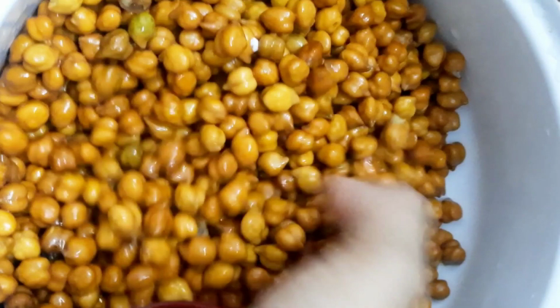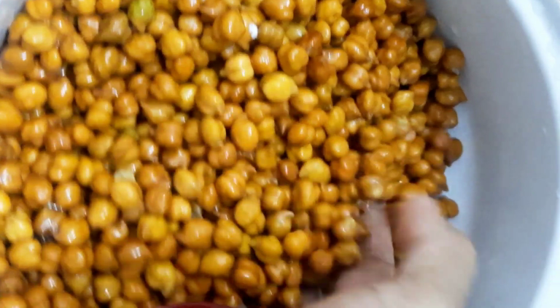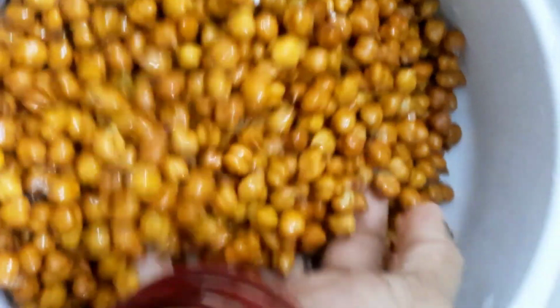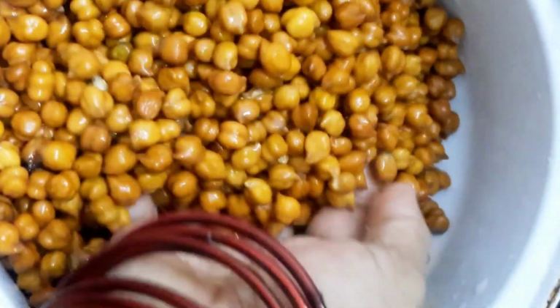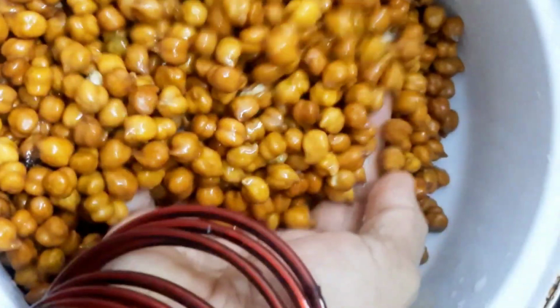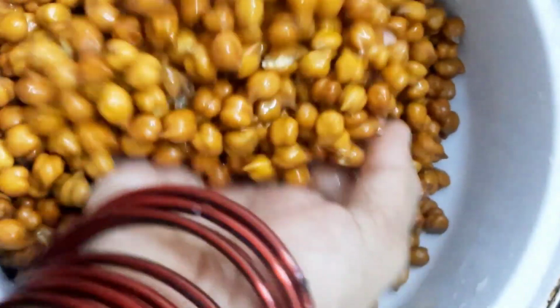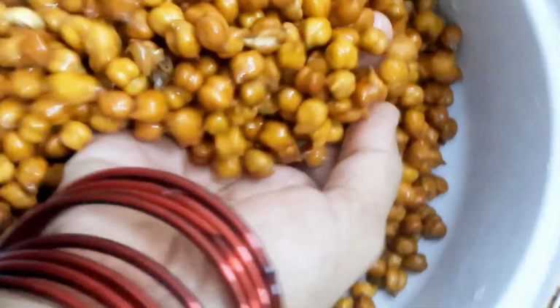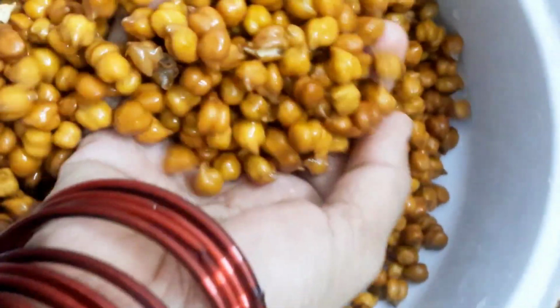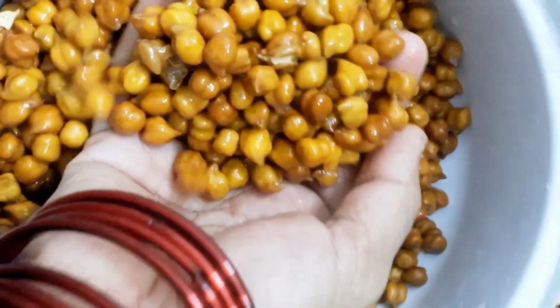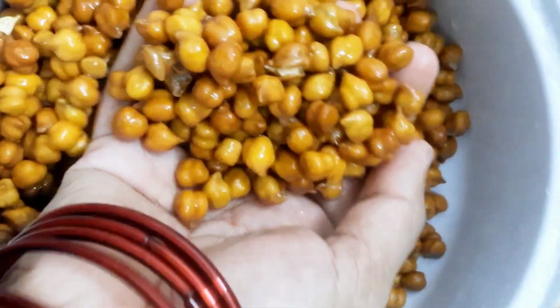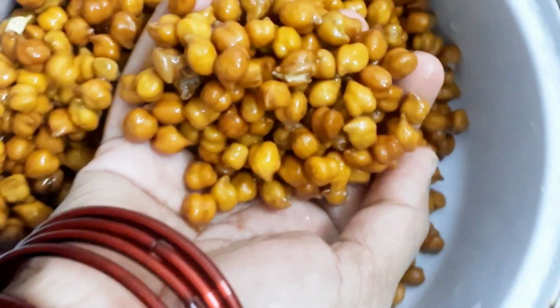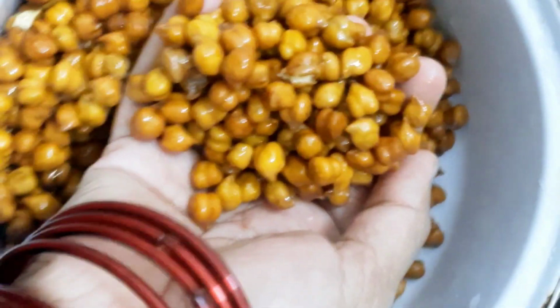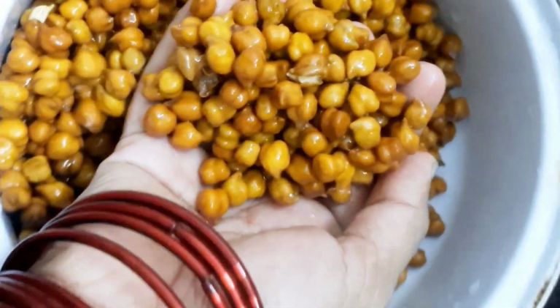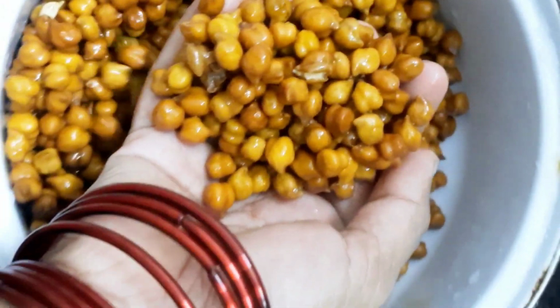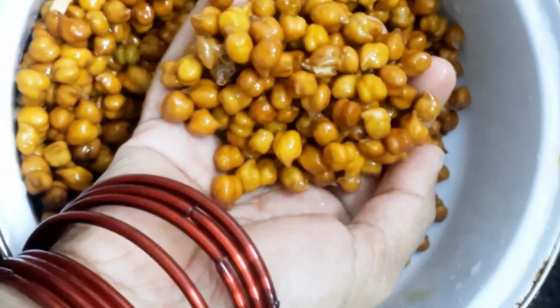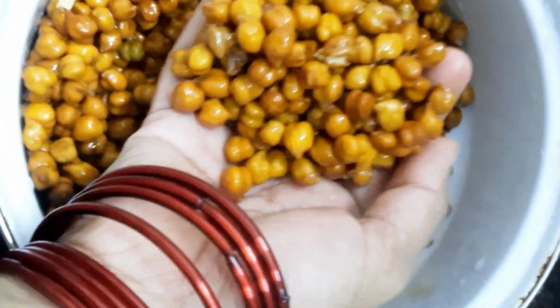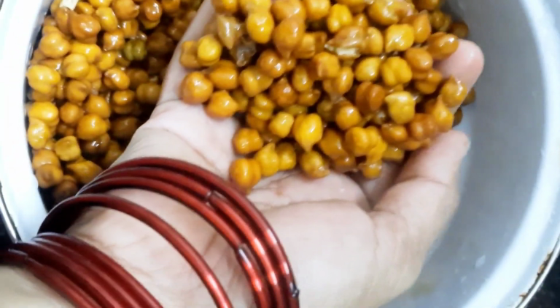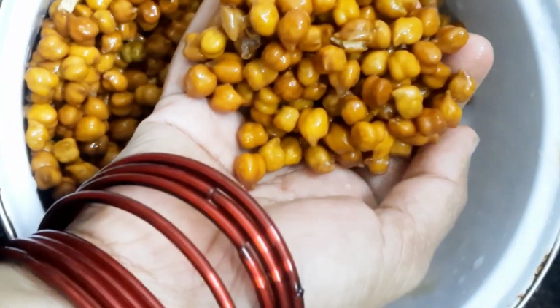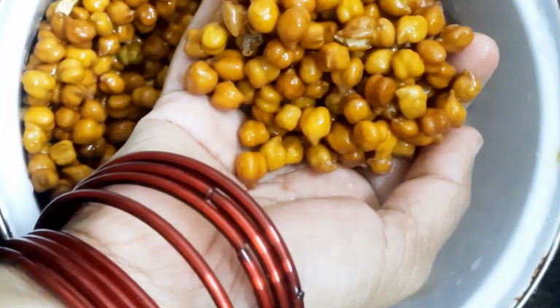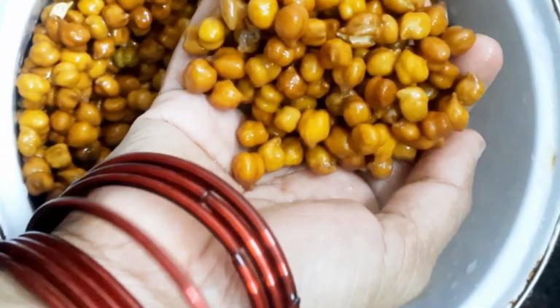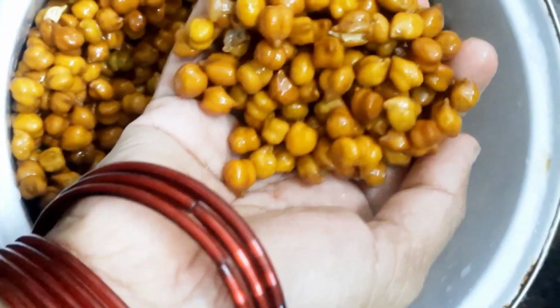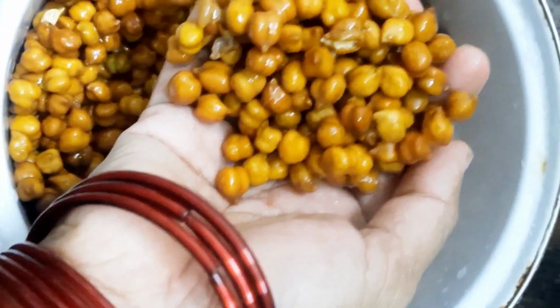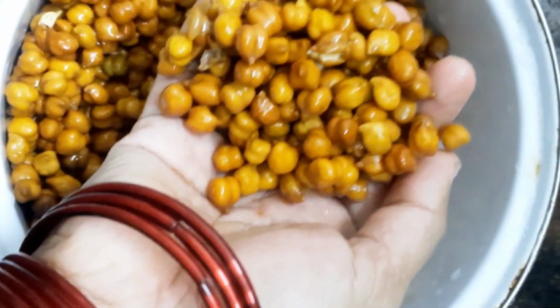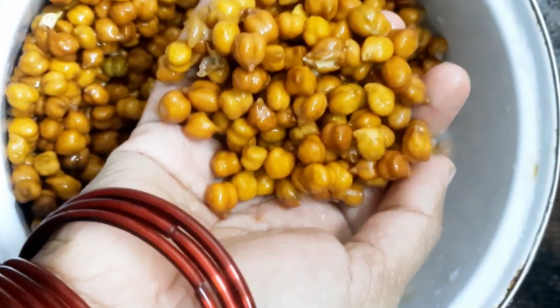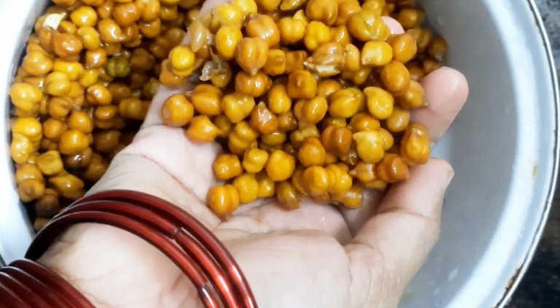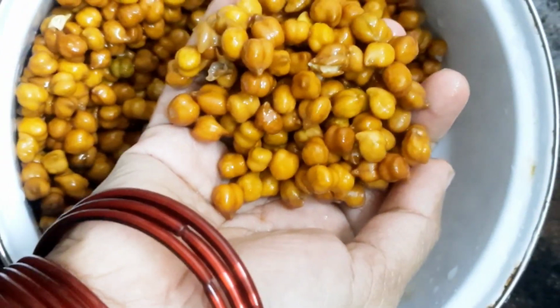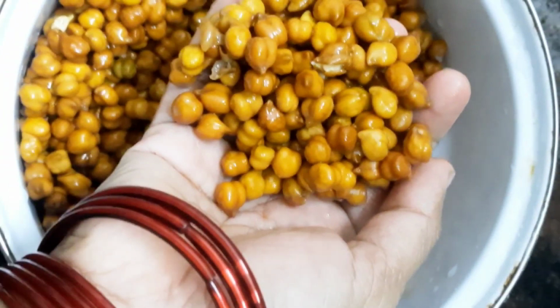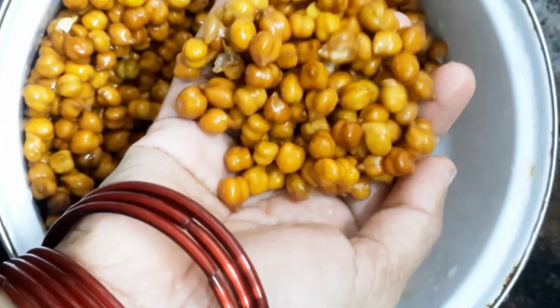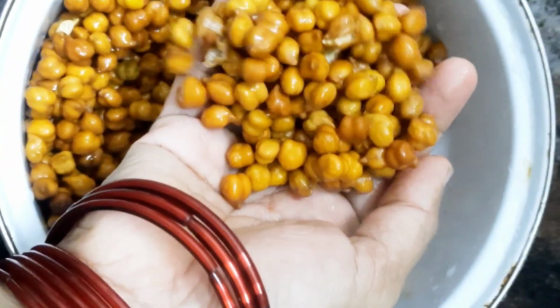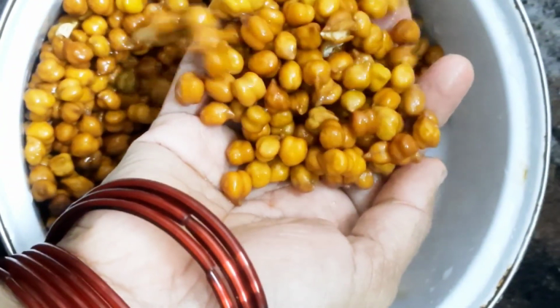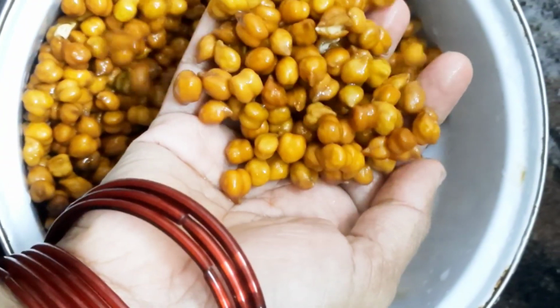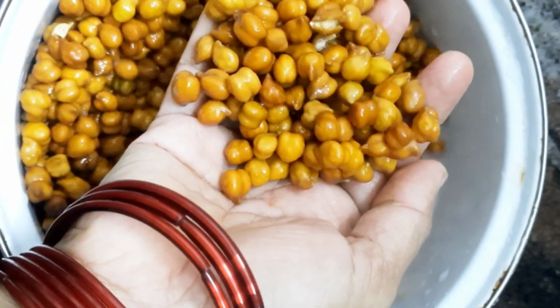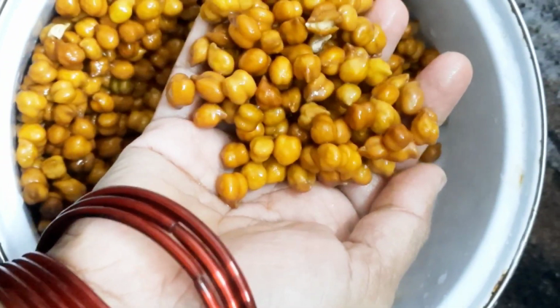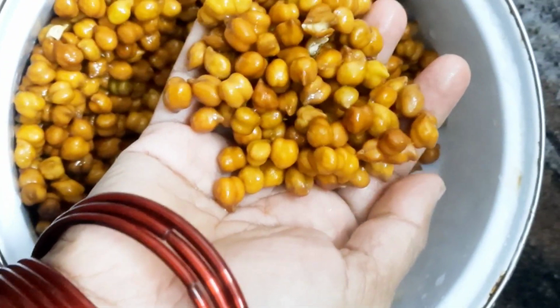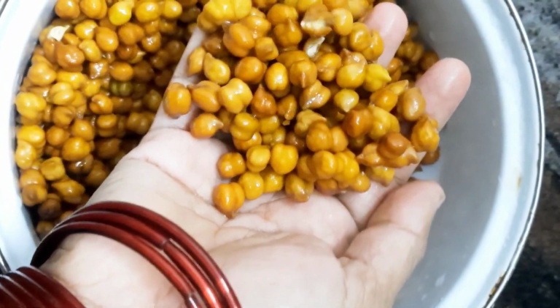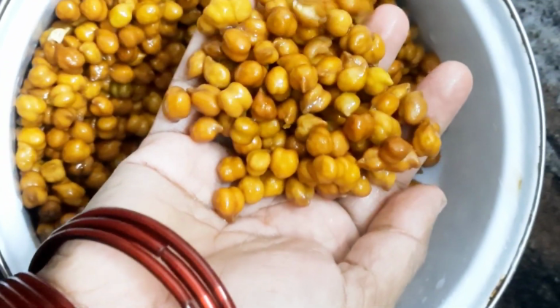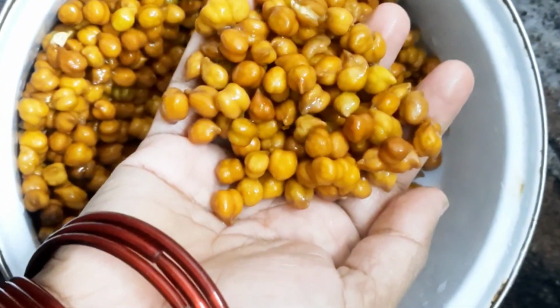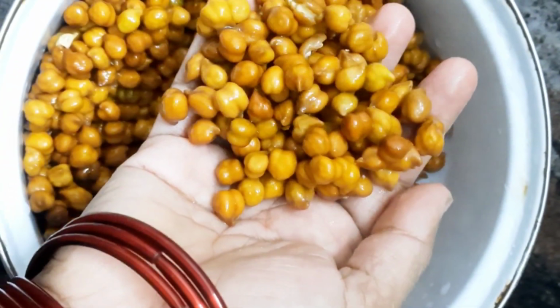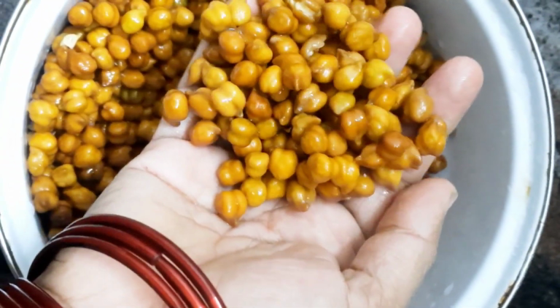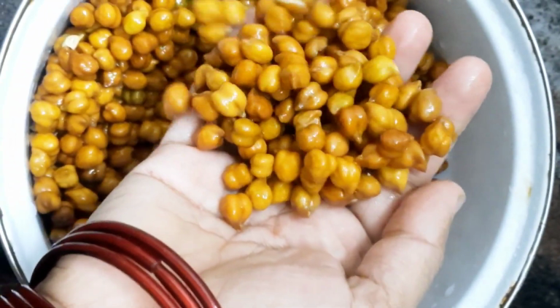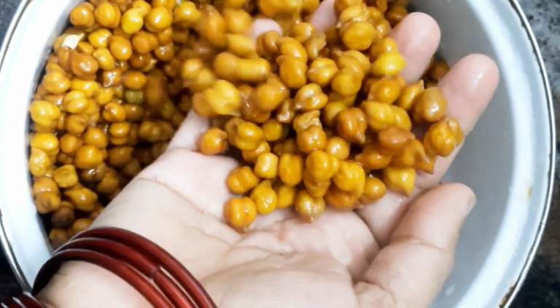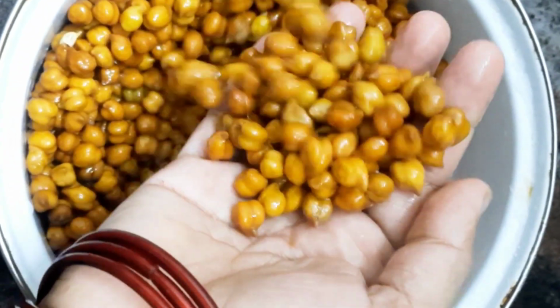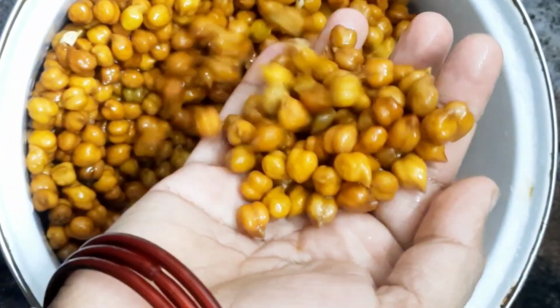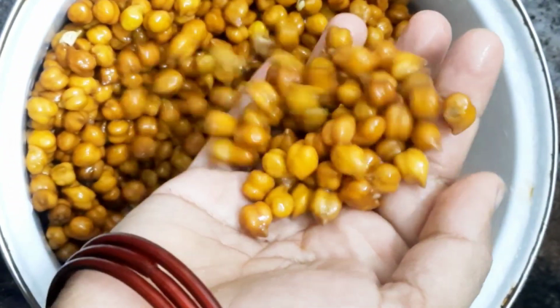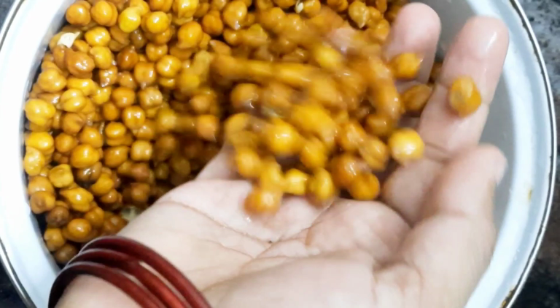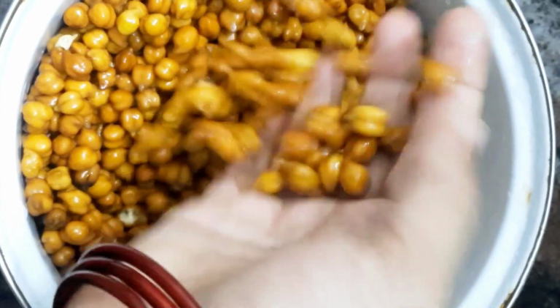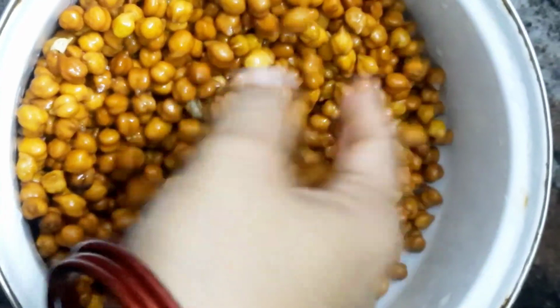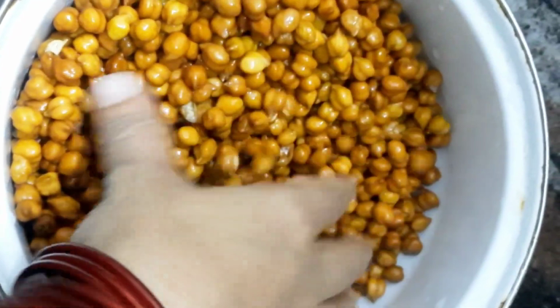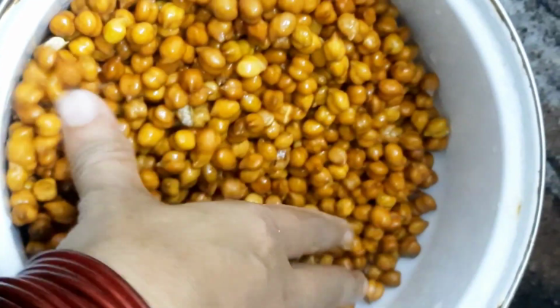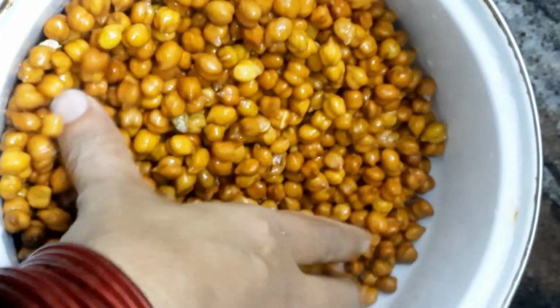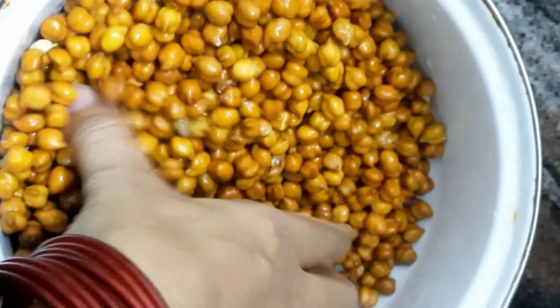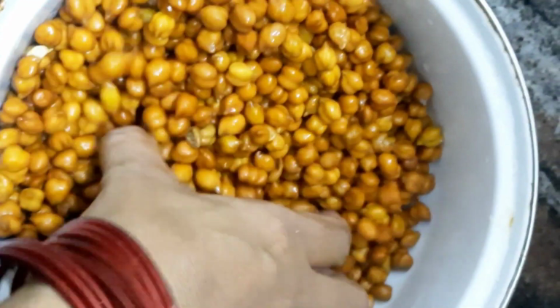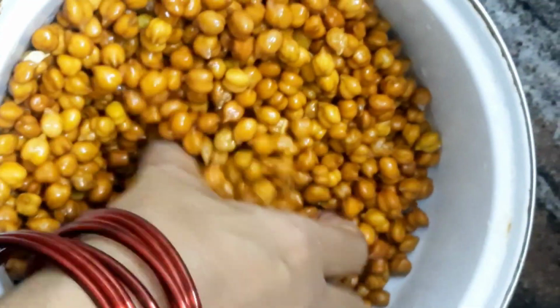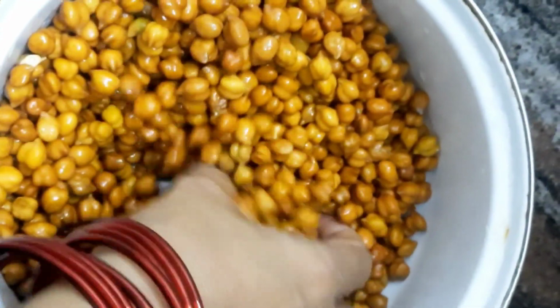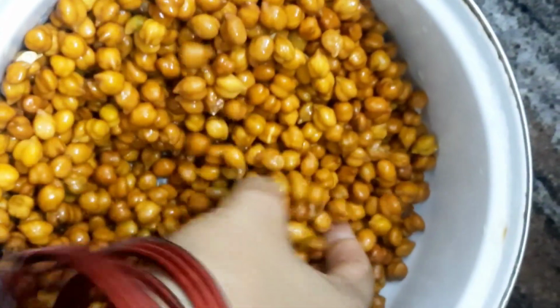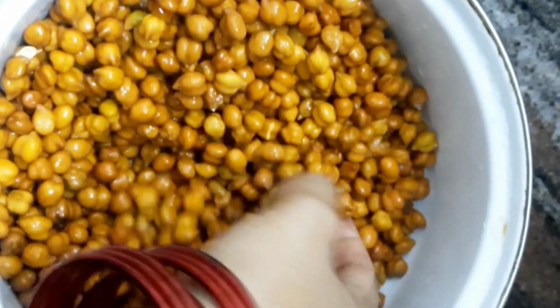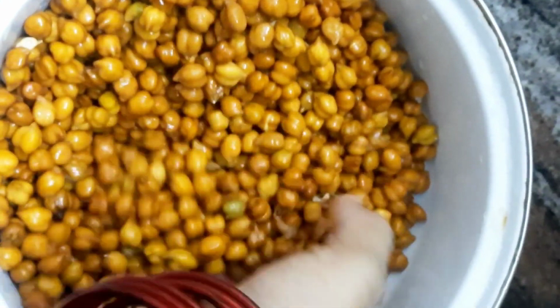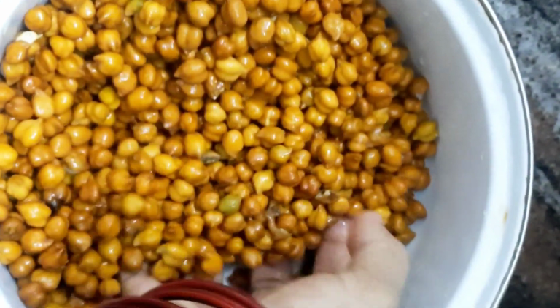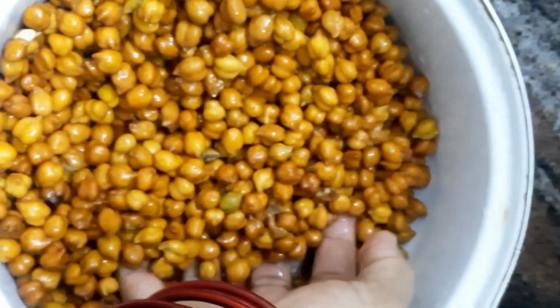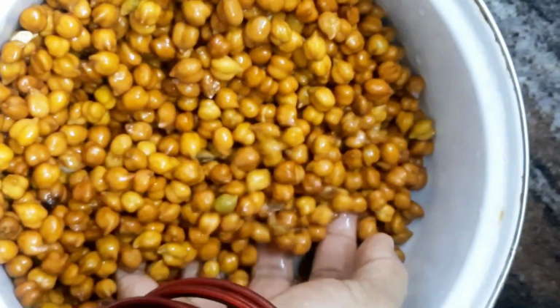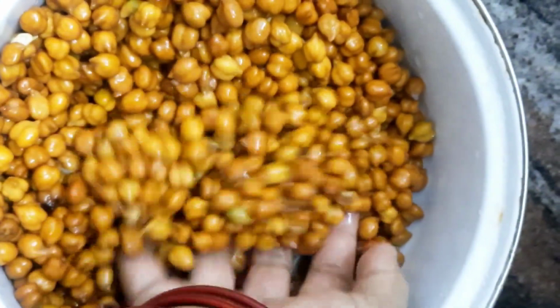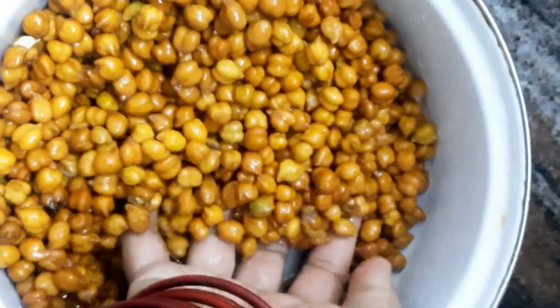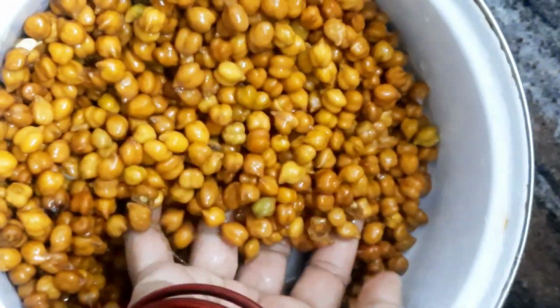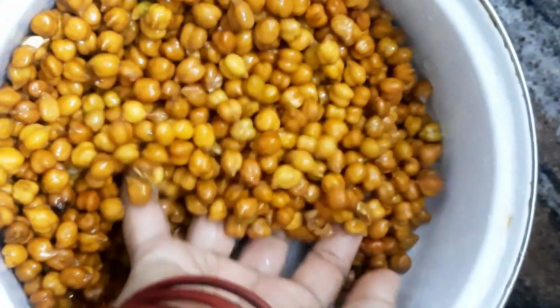Hi friends, welcome to Miju's Media. Today our recipe is ready for a very nice dish.